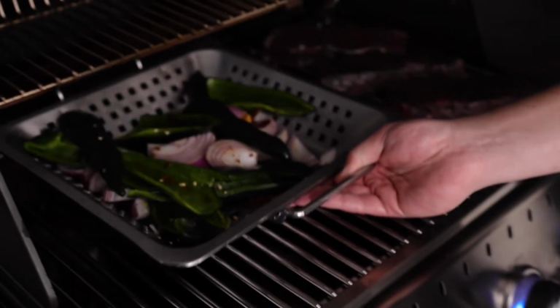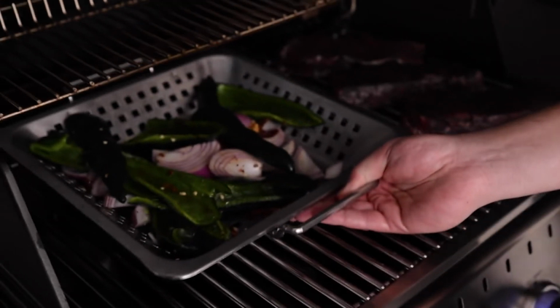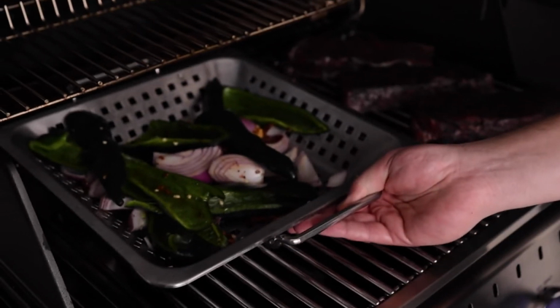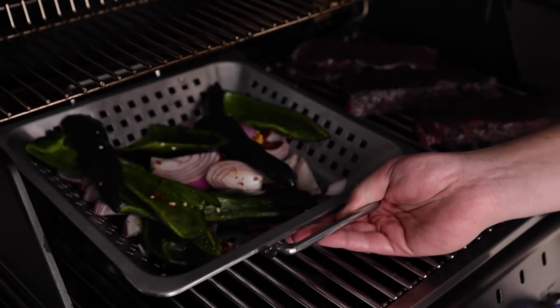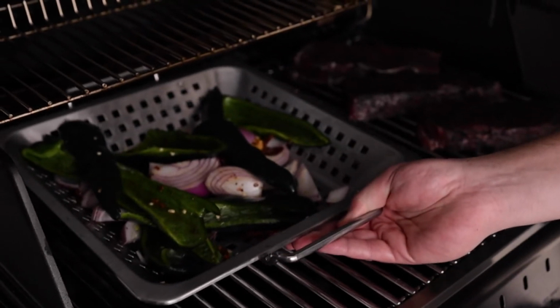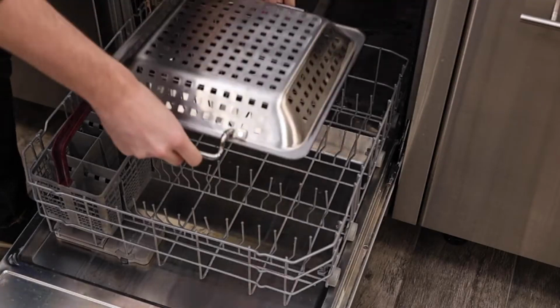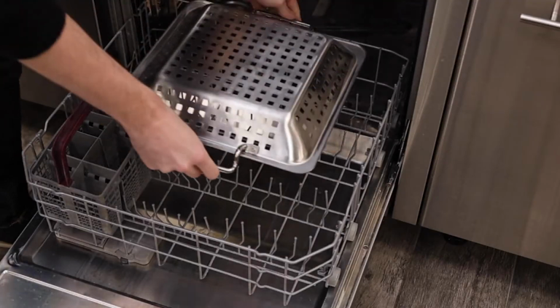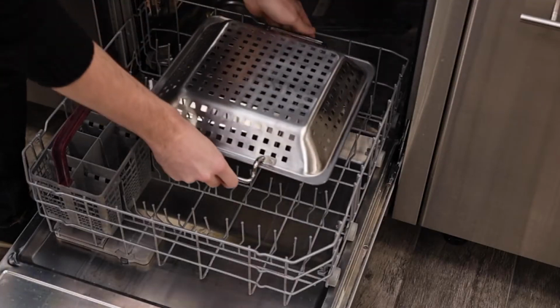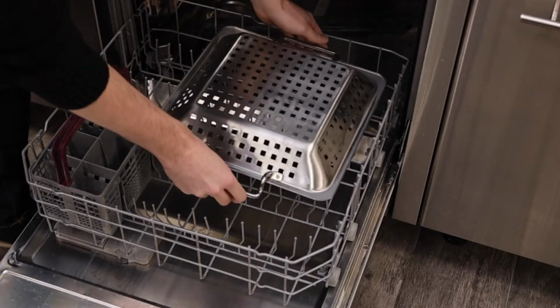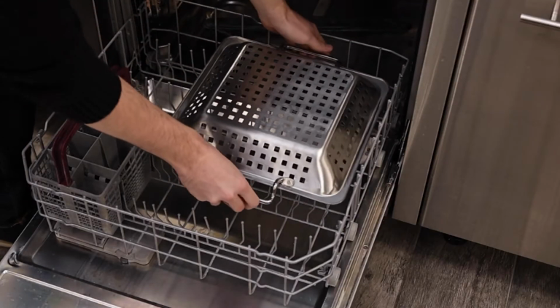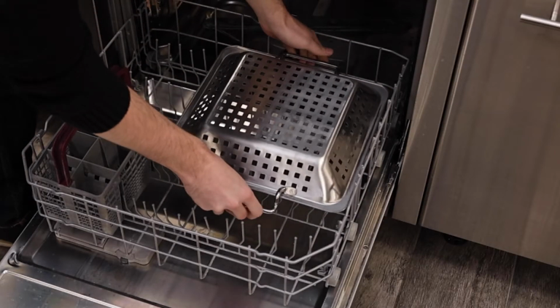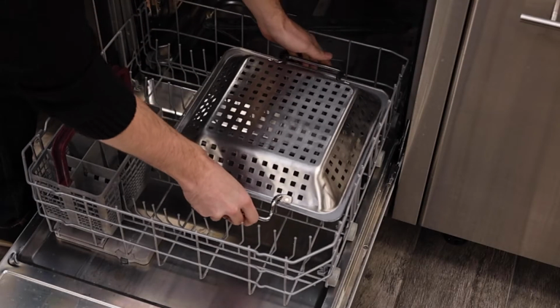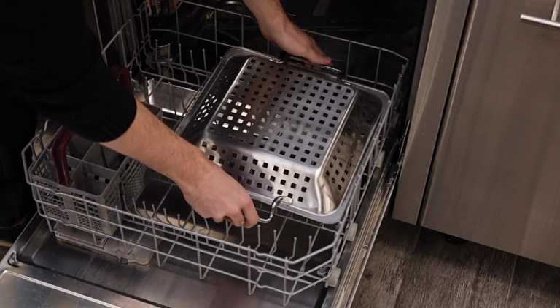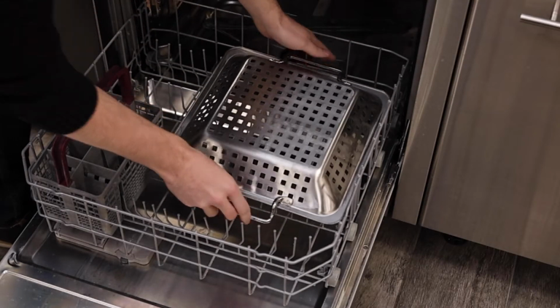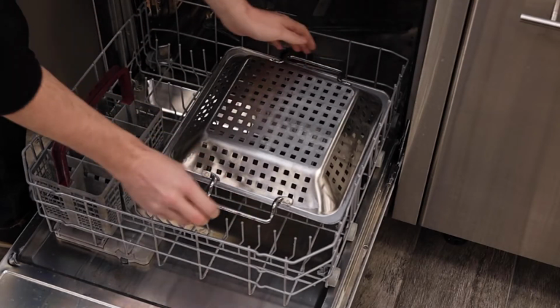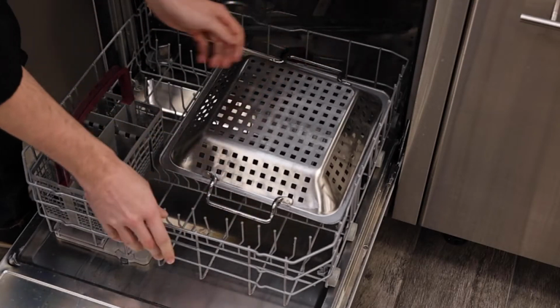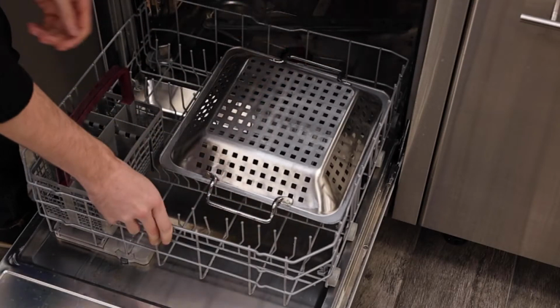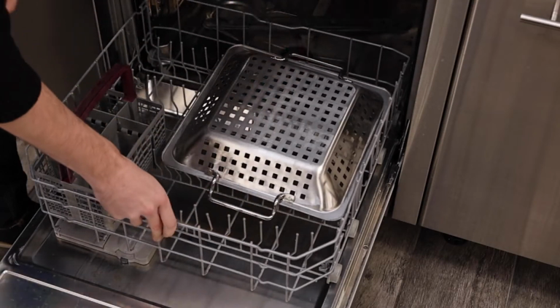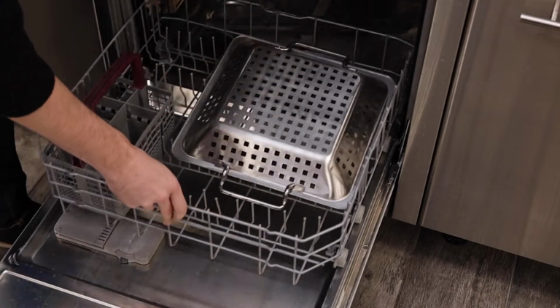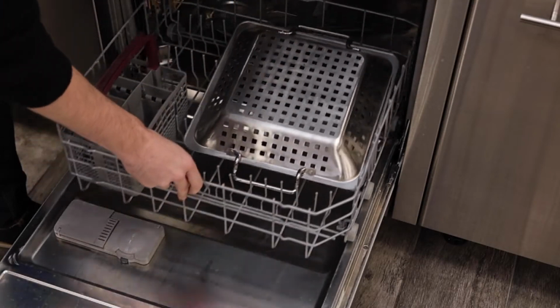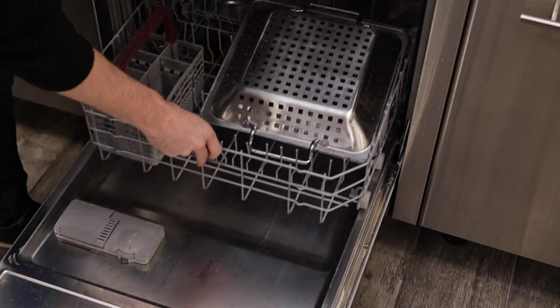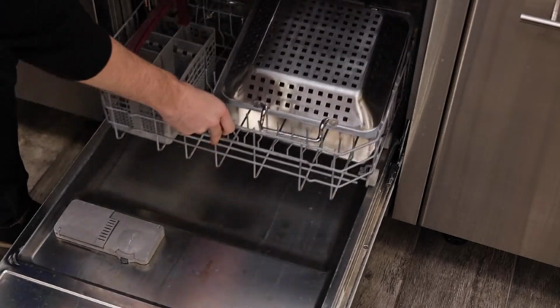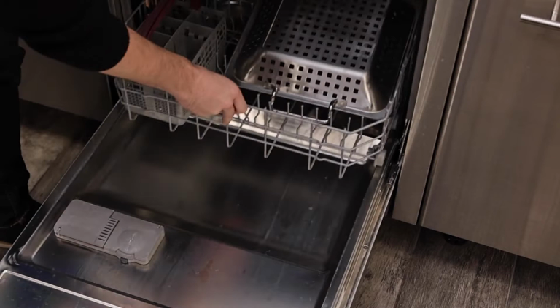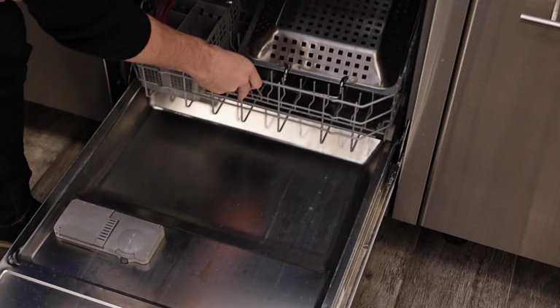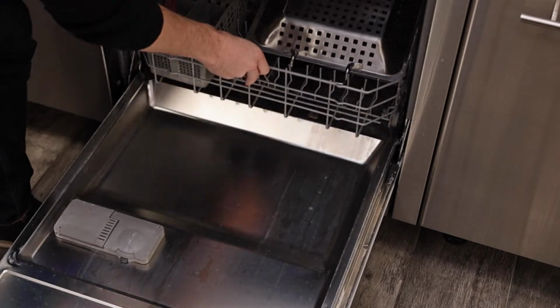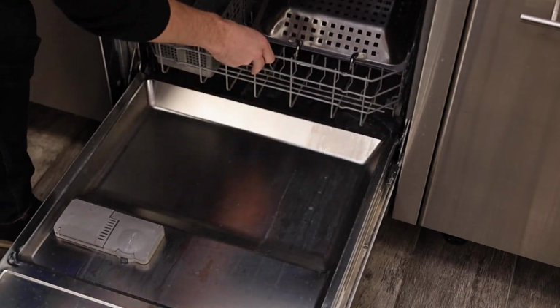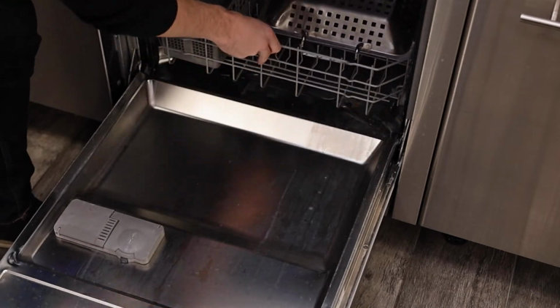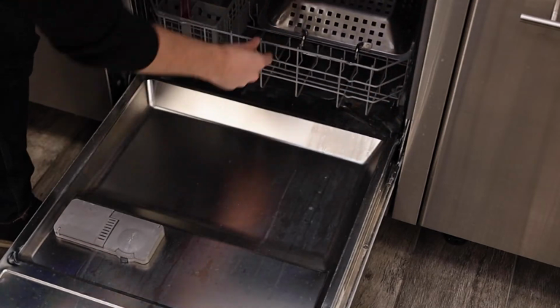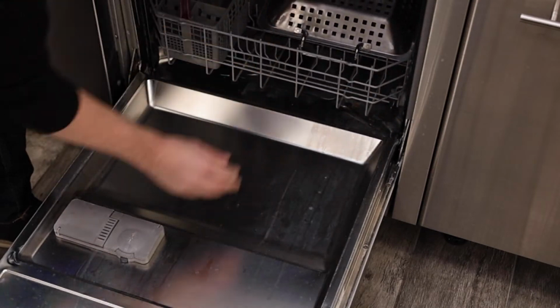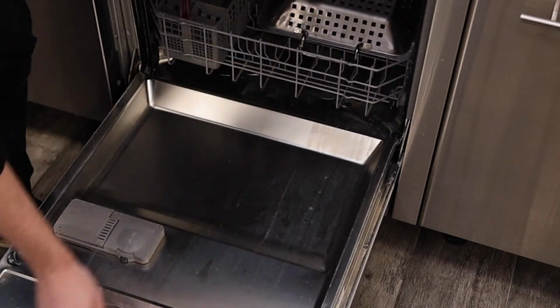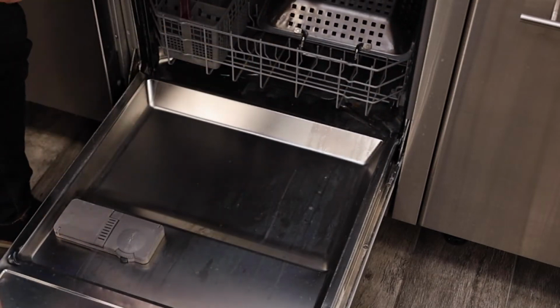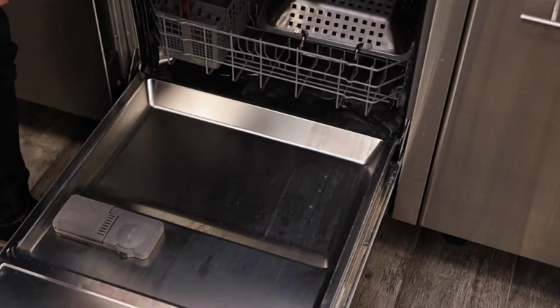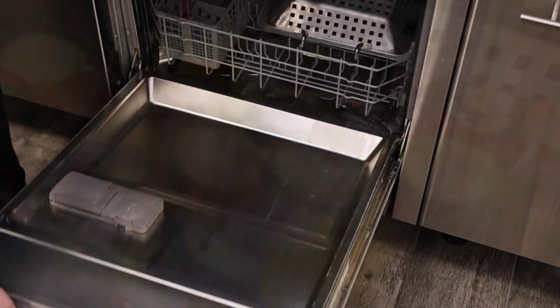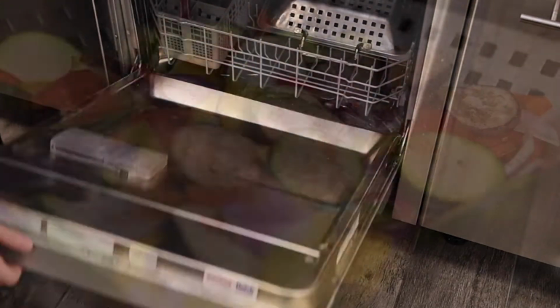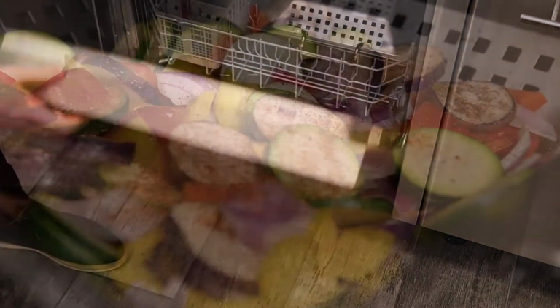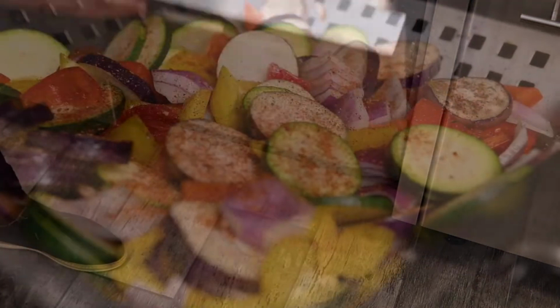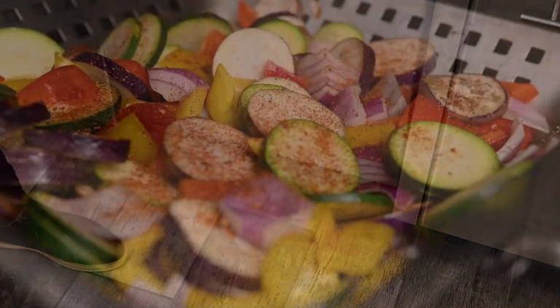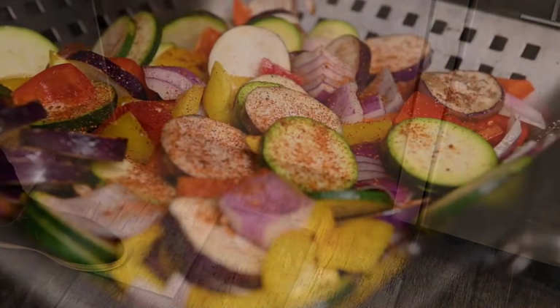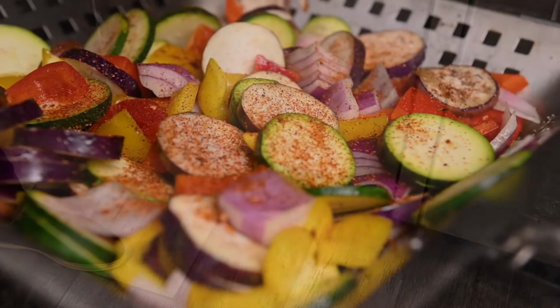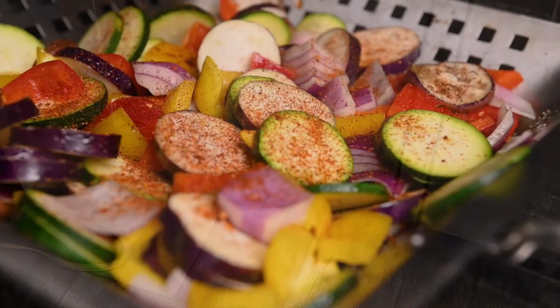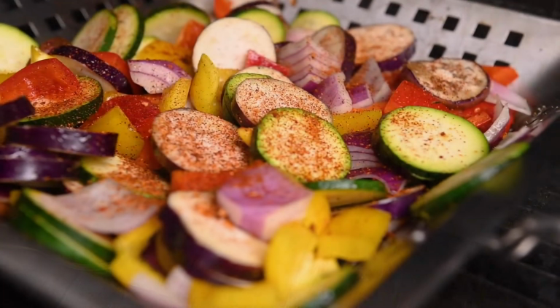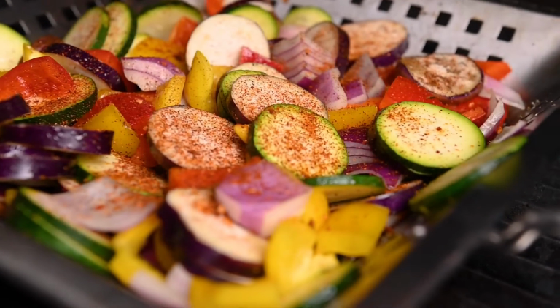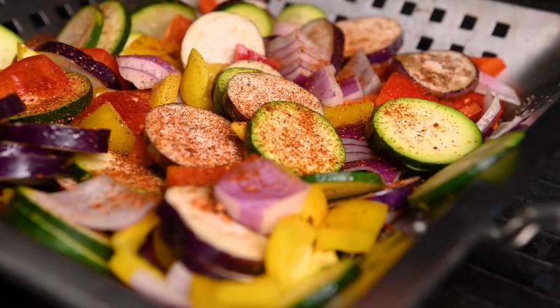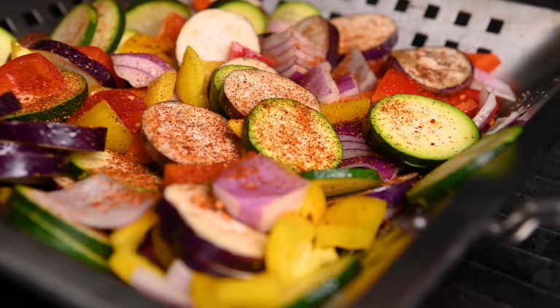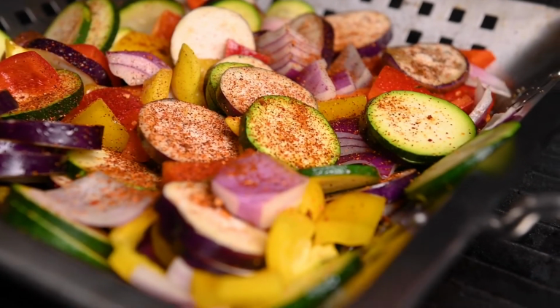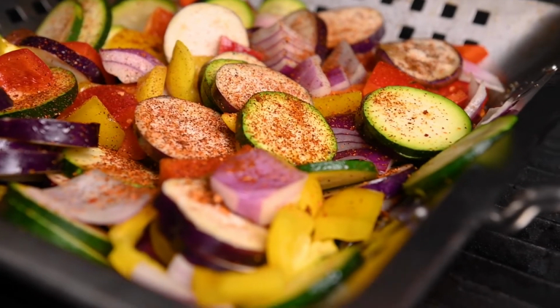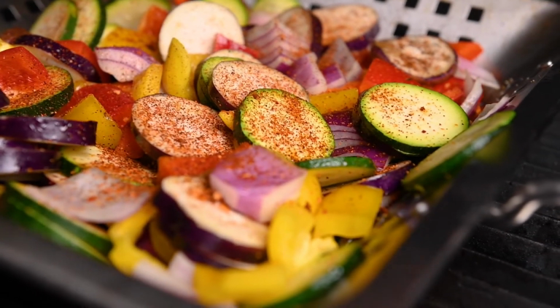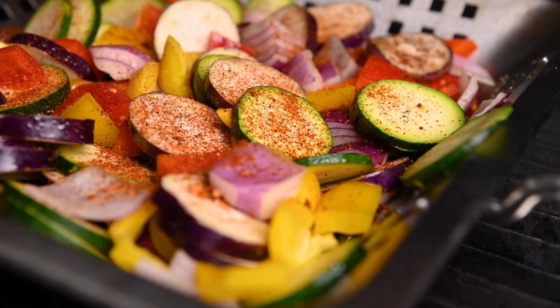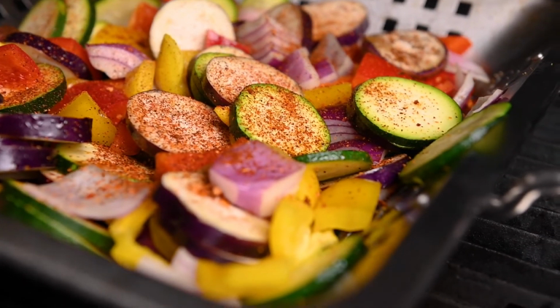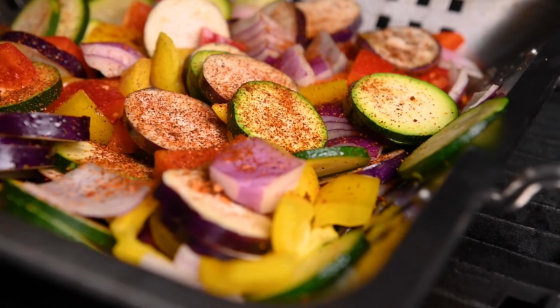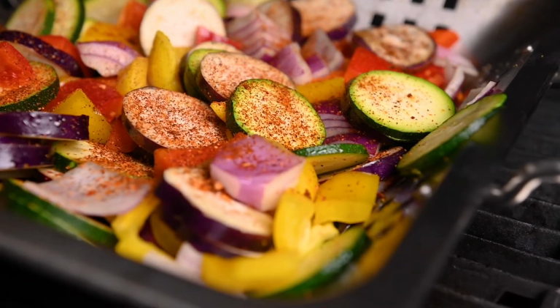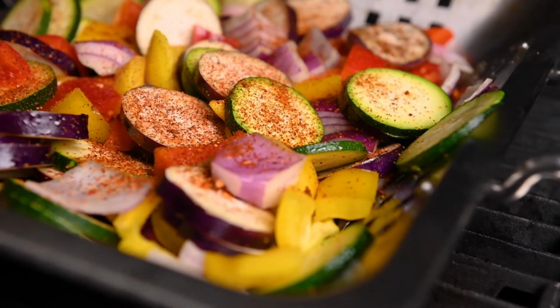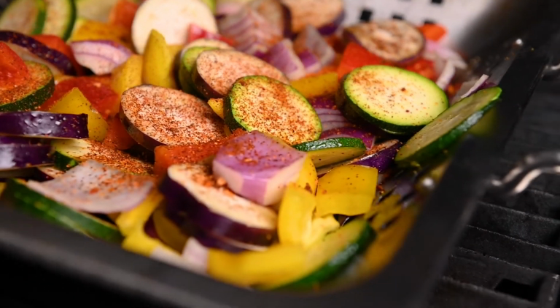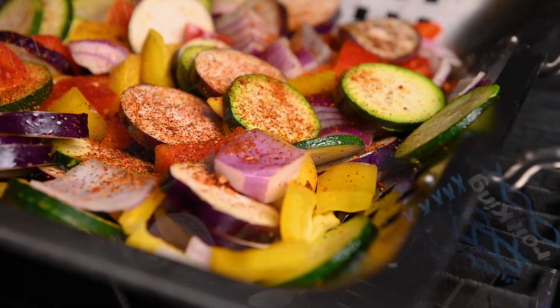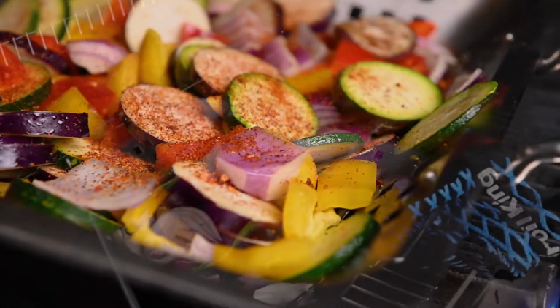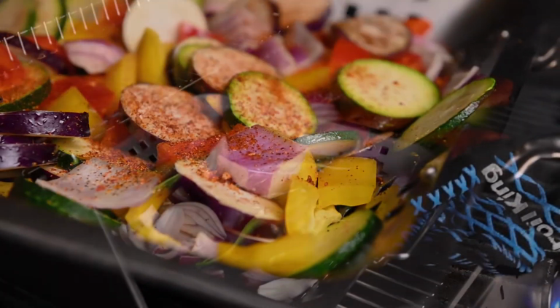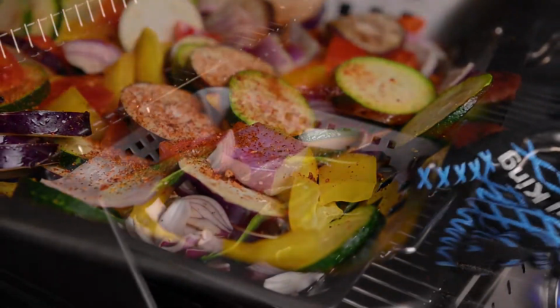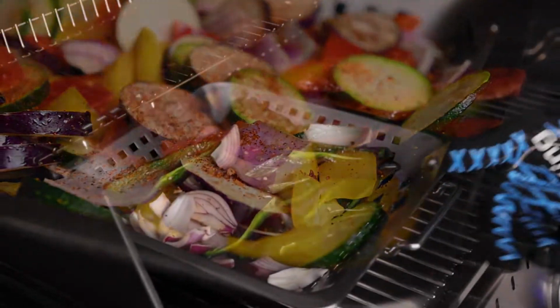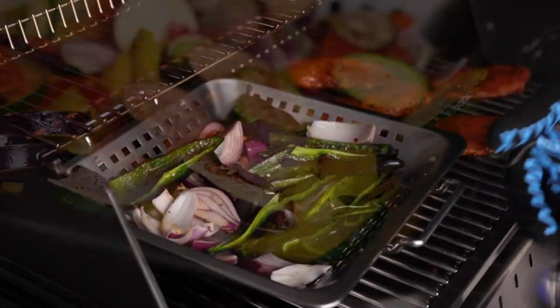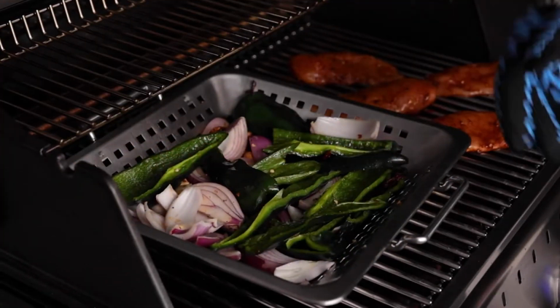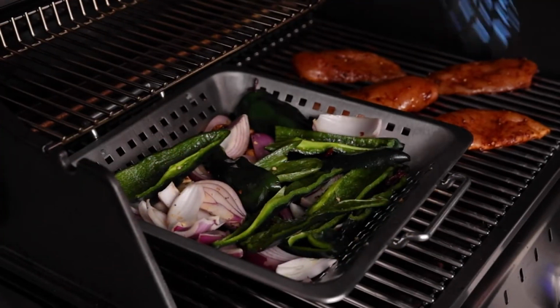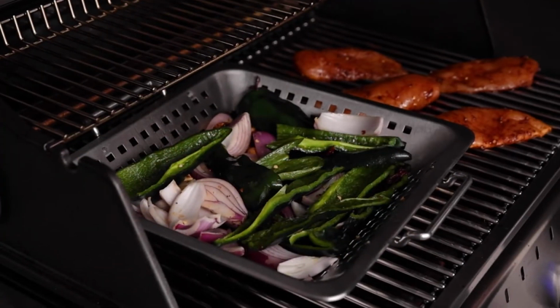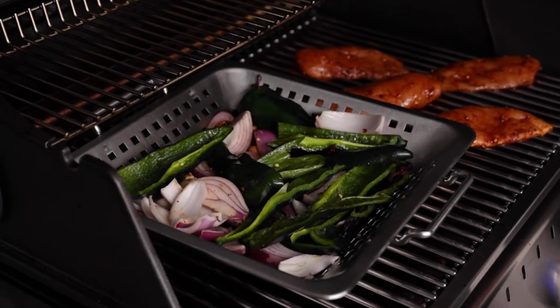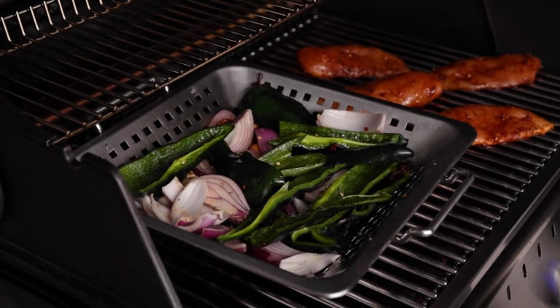When you're finished grilling, simply place the wok in the dishwasher. It's a great accessory that expands your grilling possibilities.